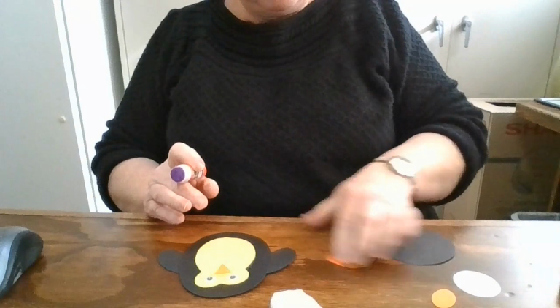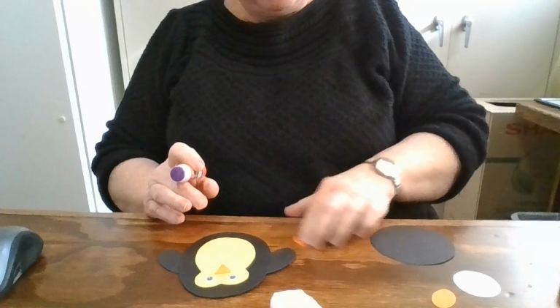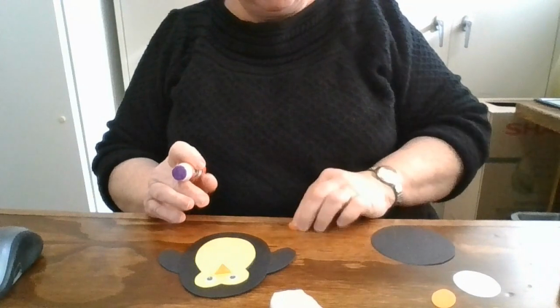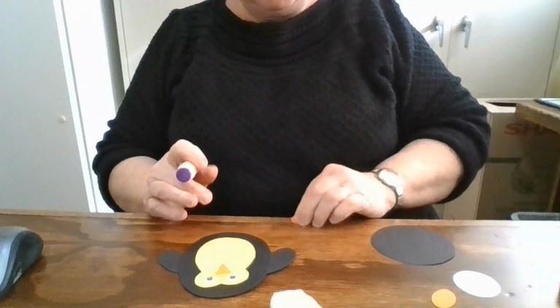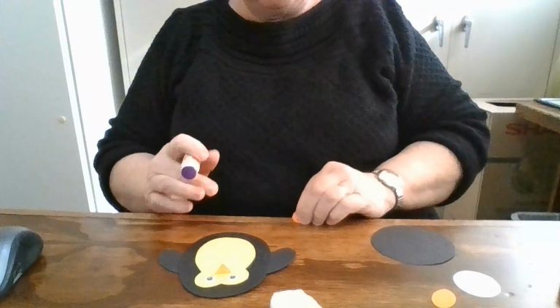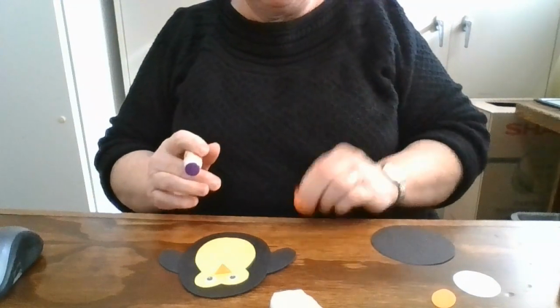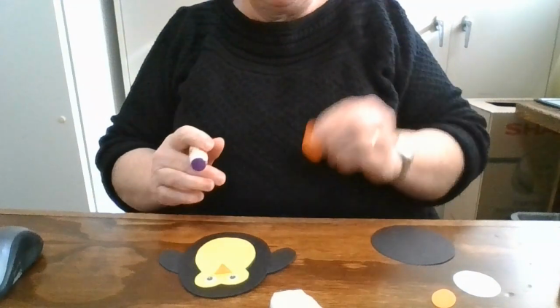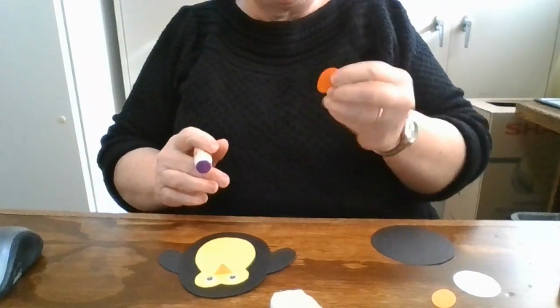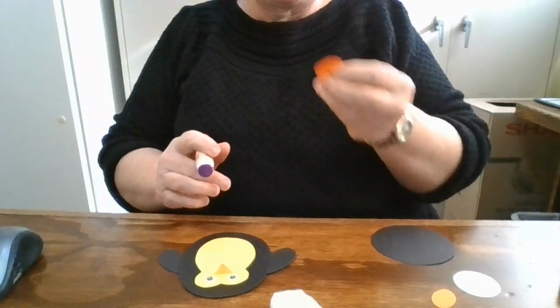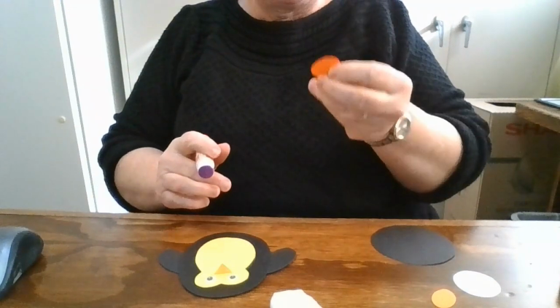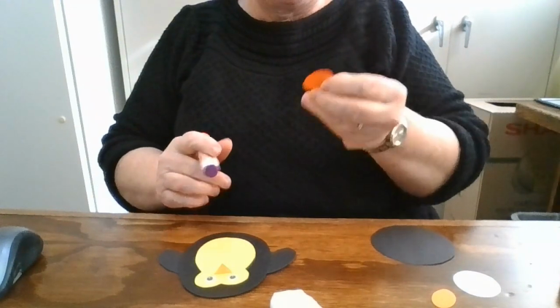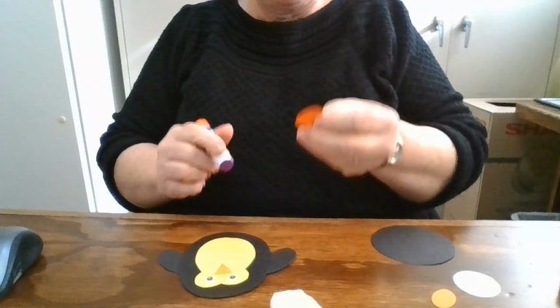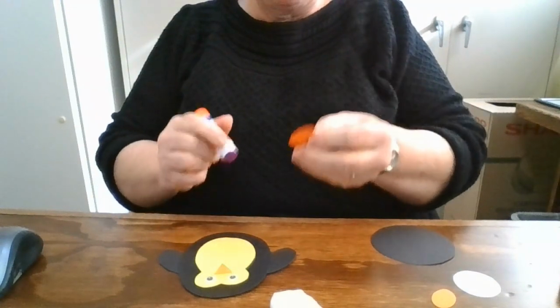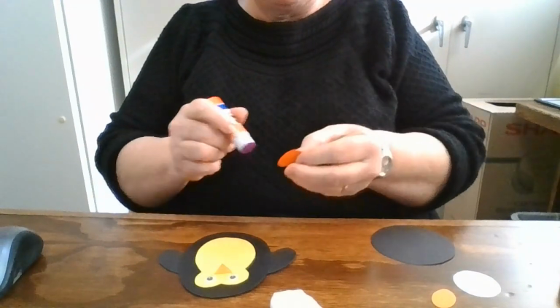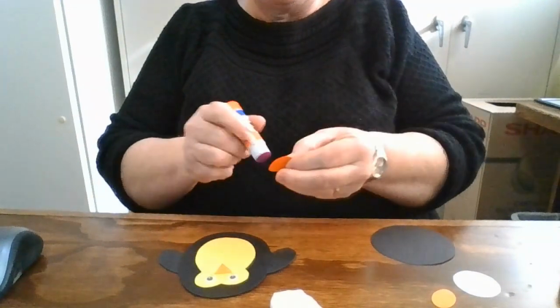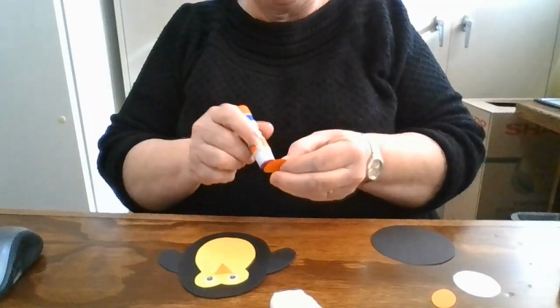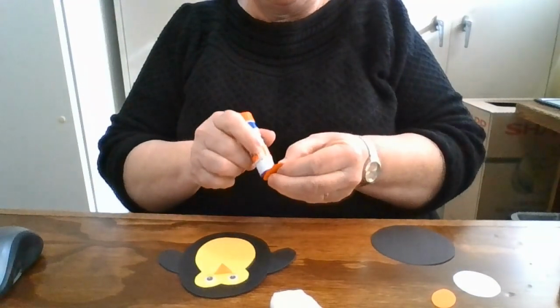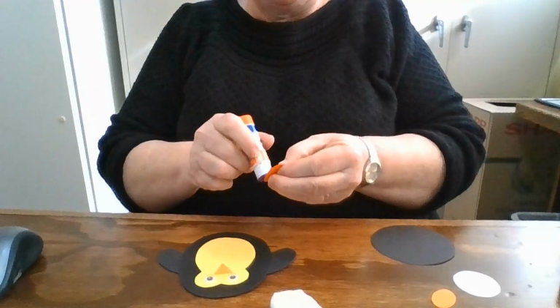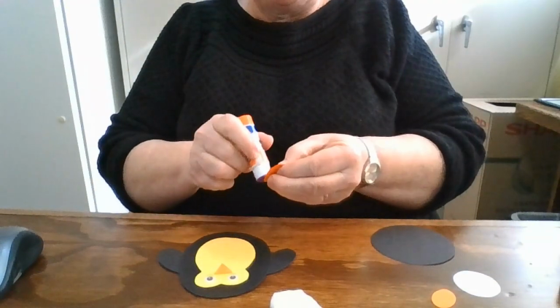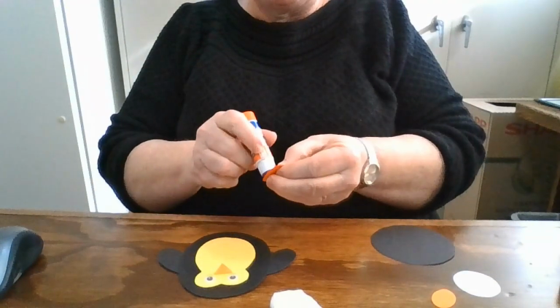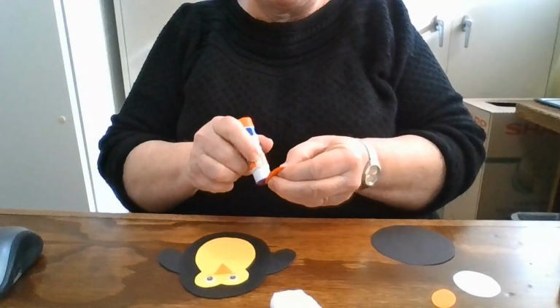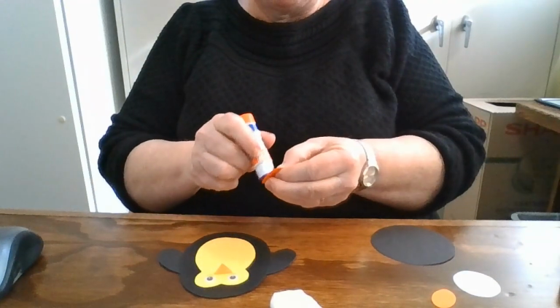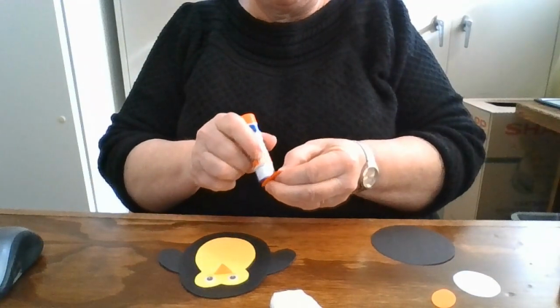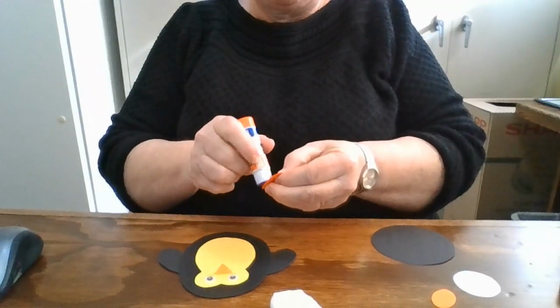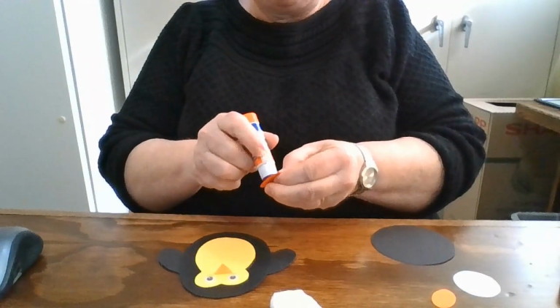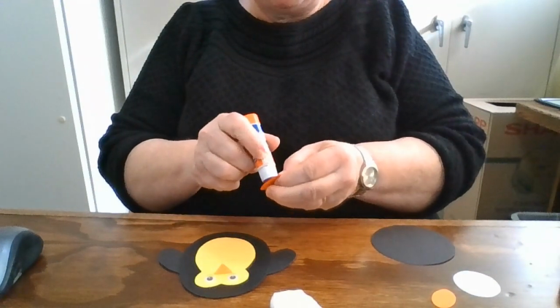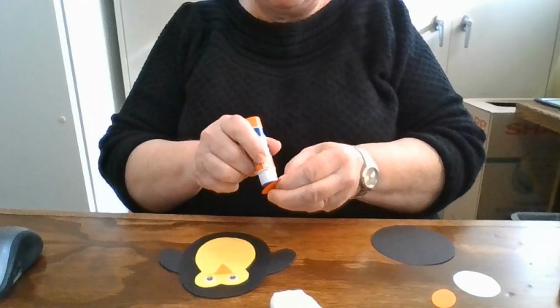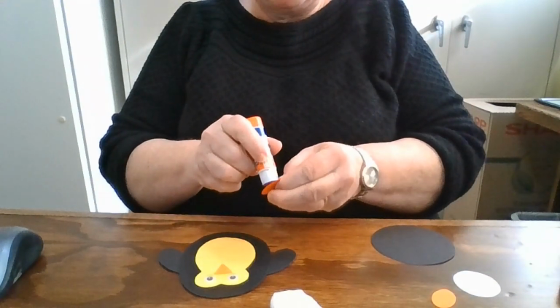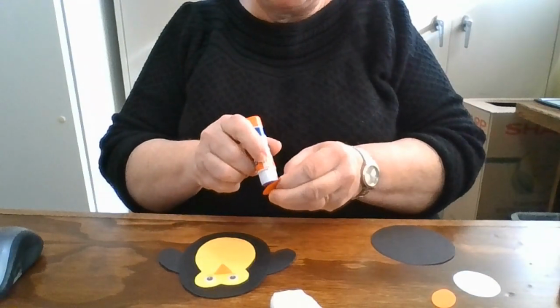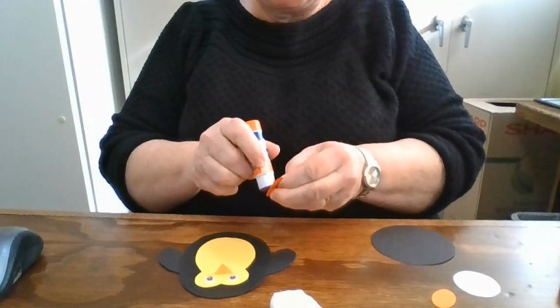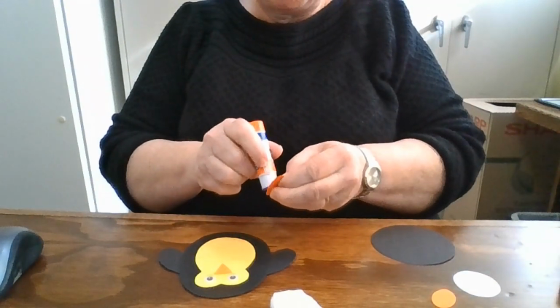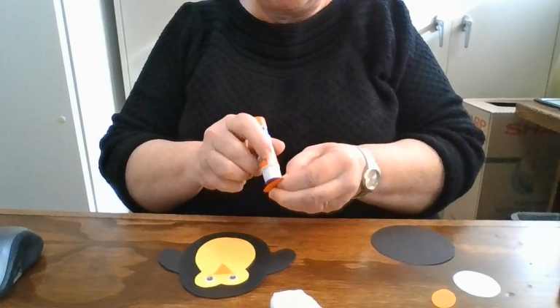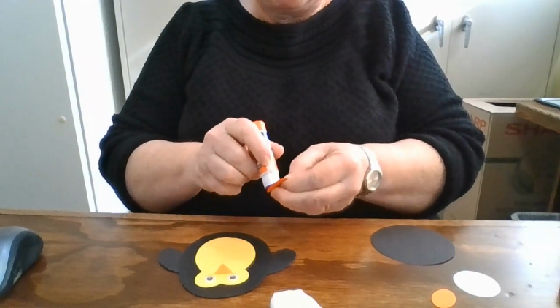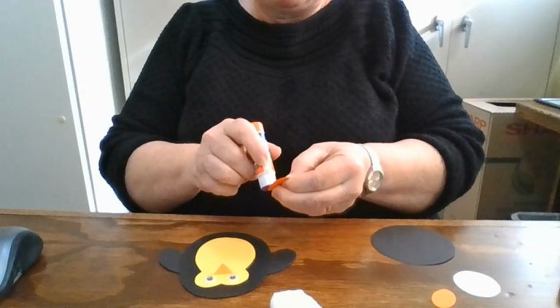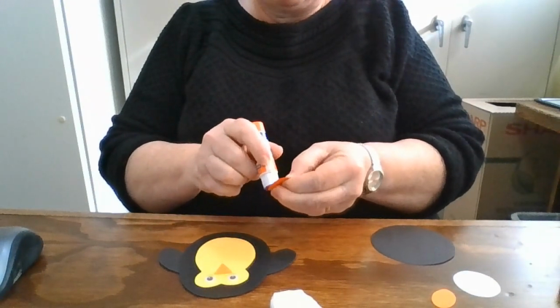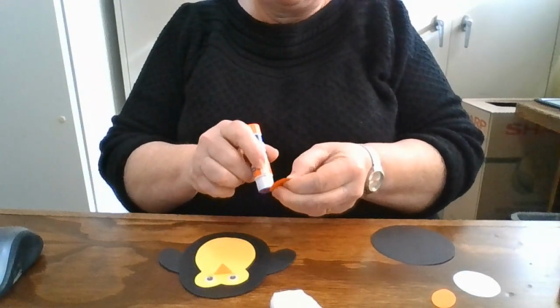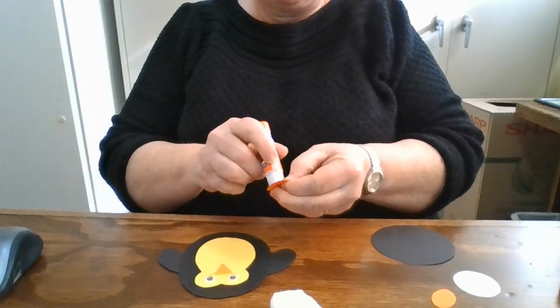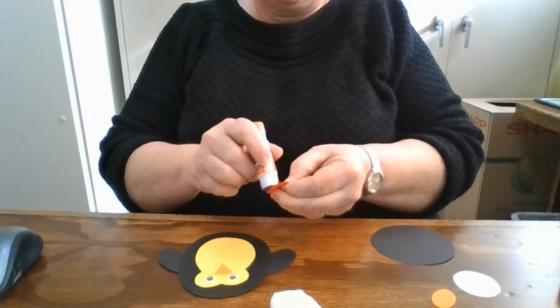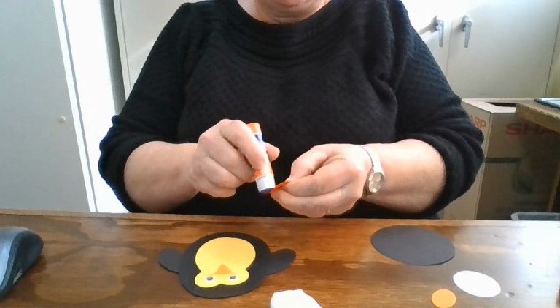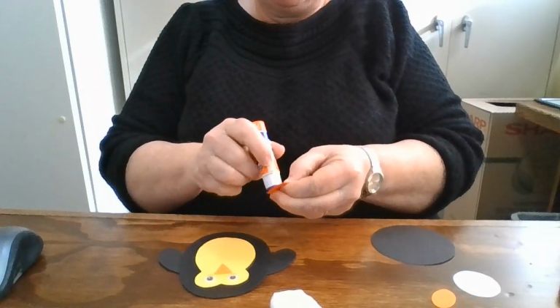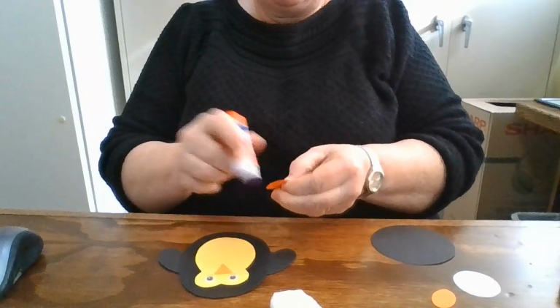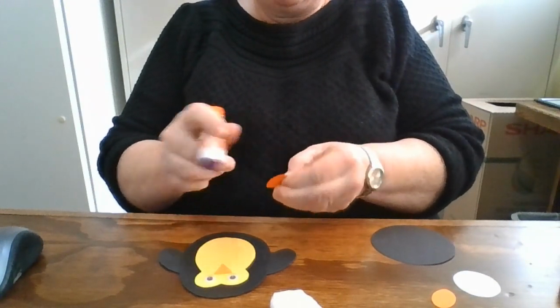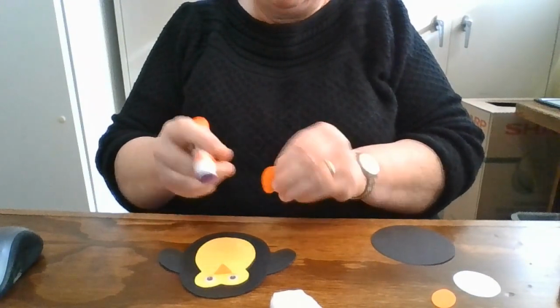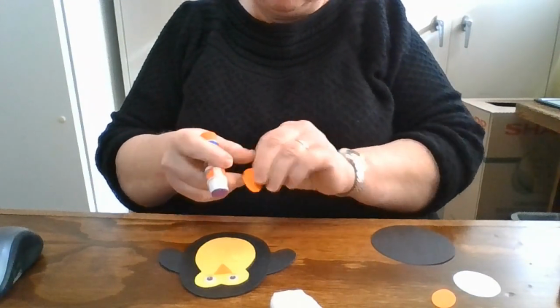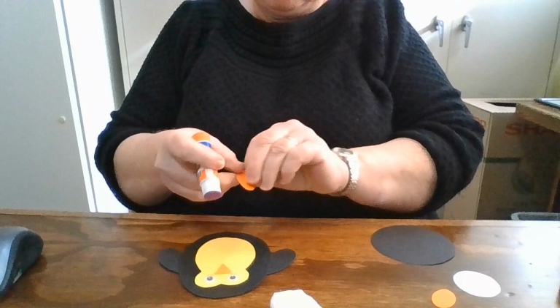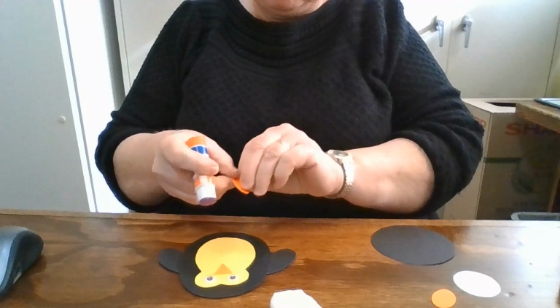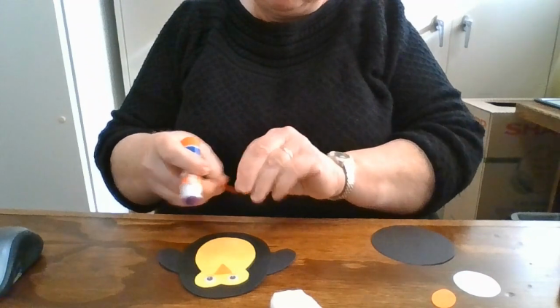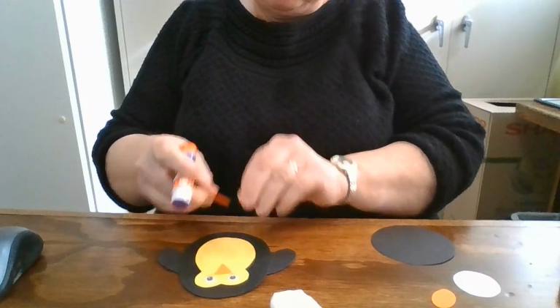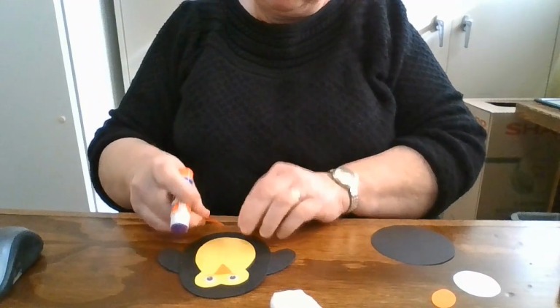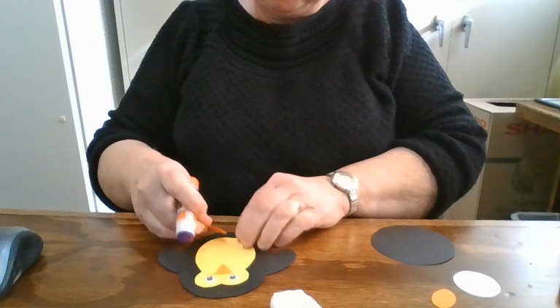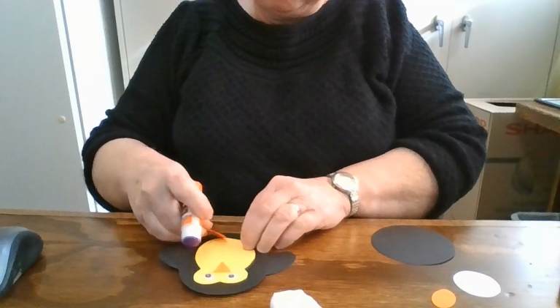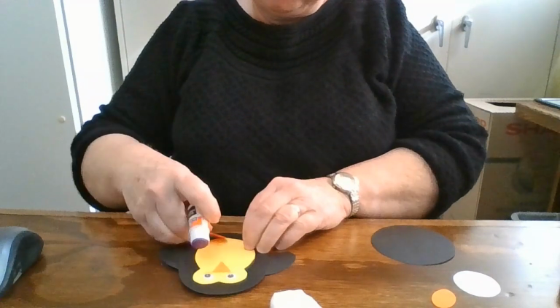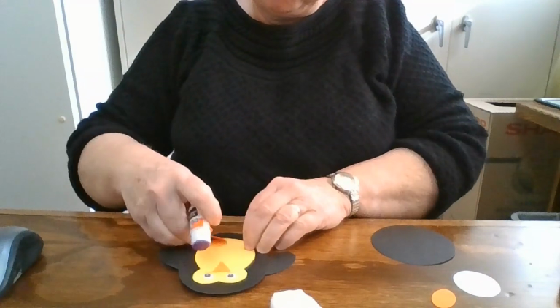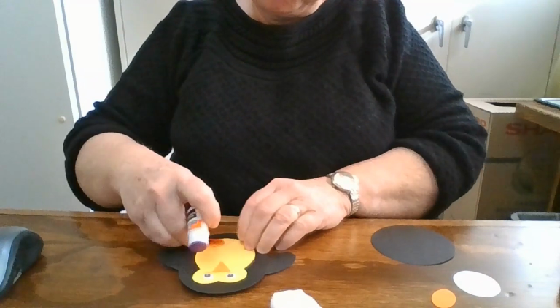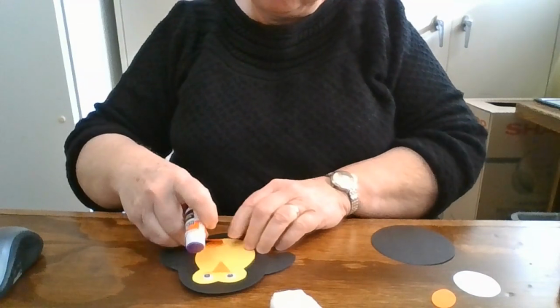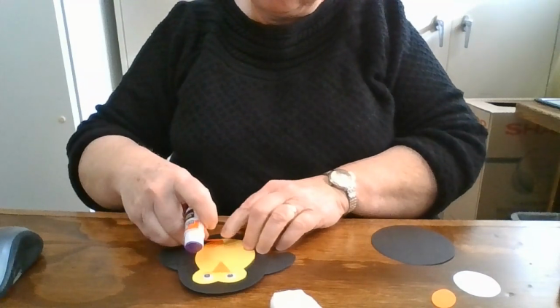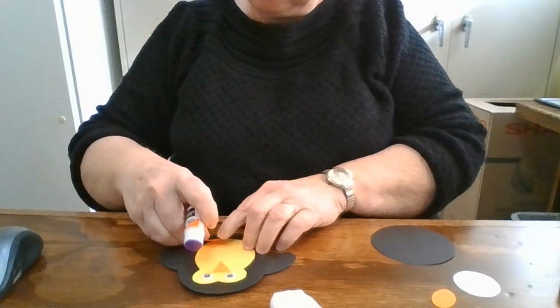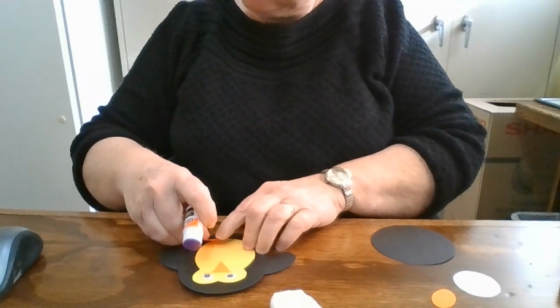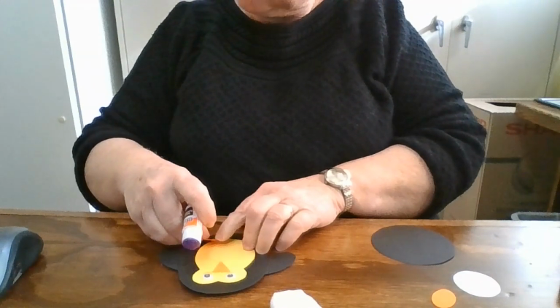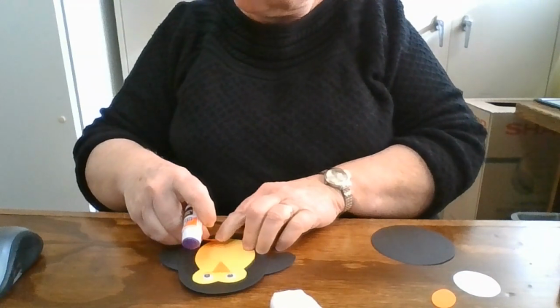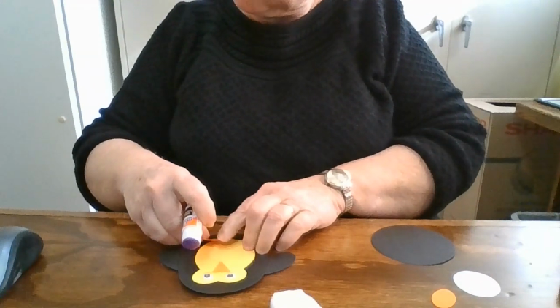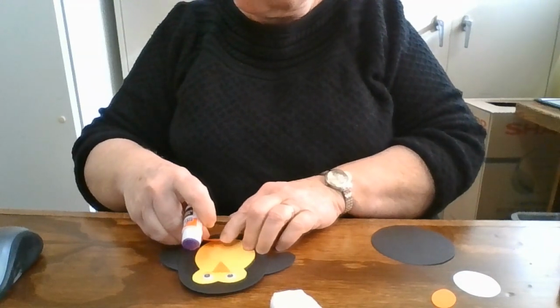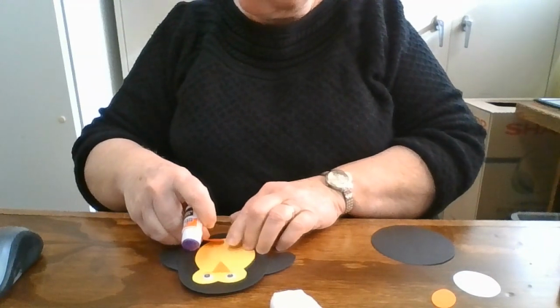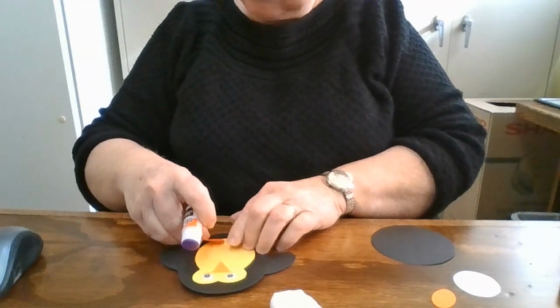These orange ovals are his feet — or her feet, whatever gender you want.